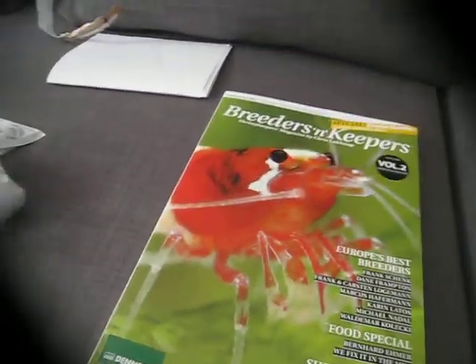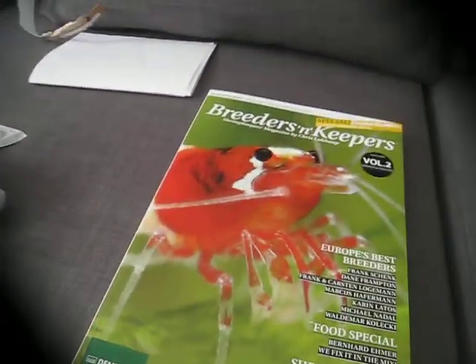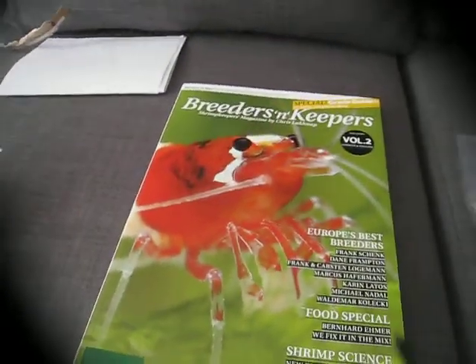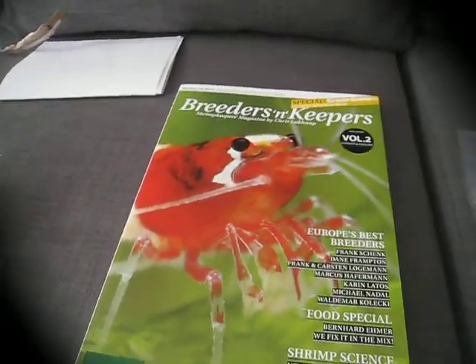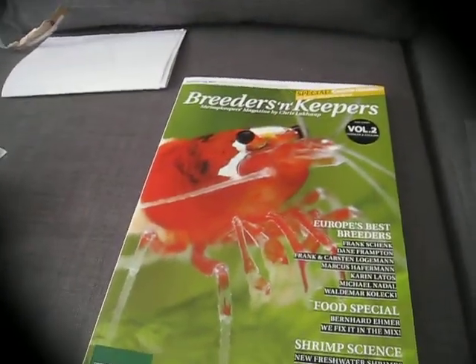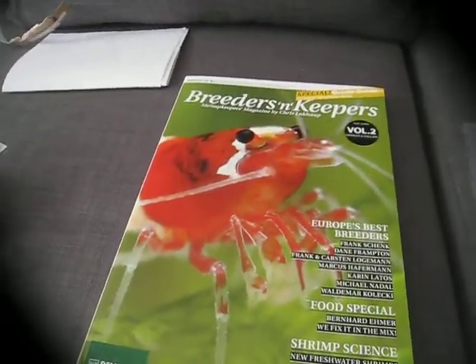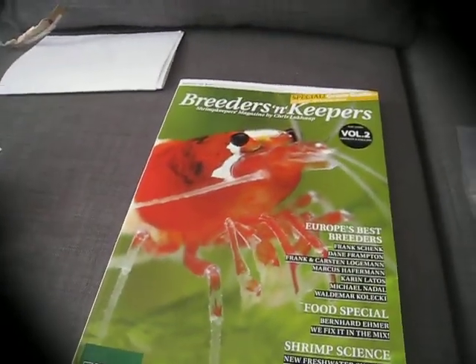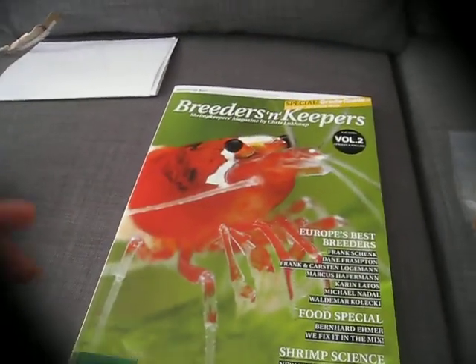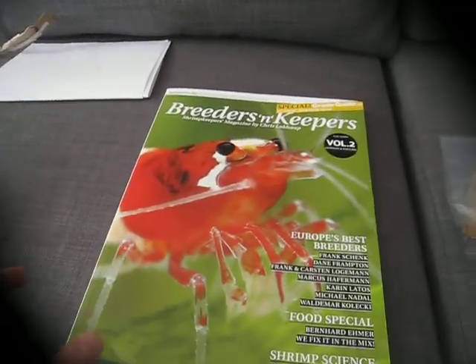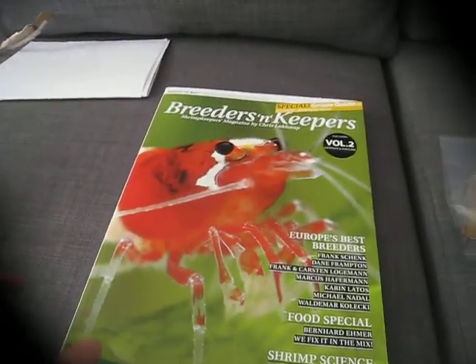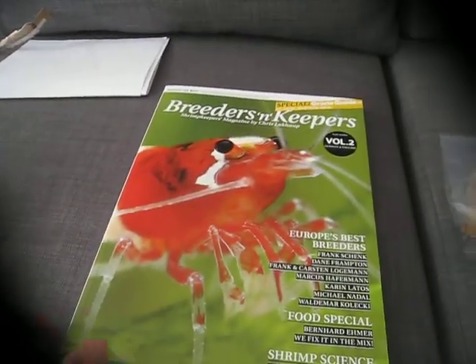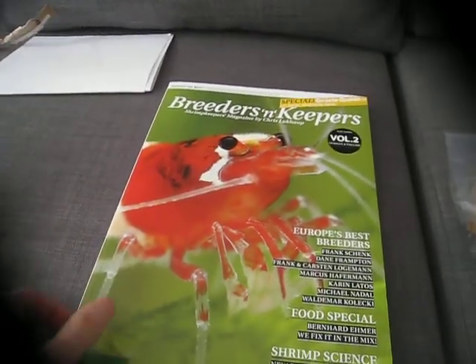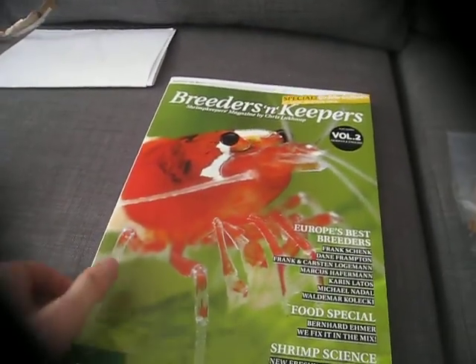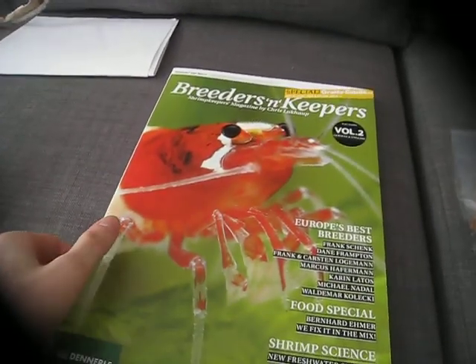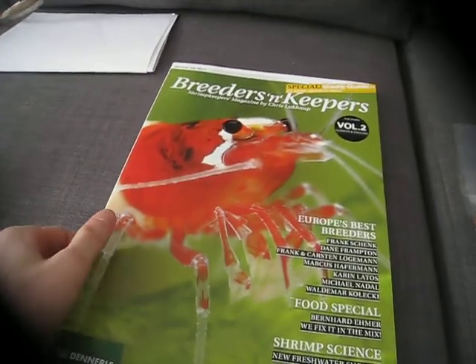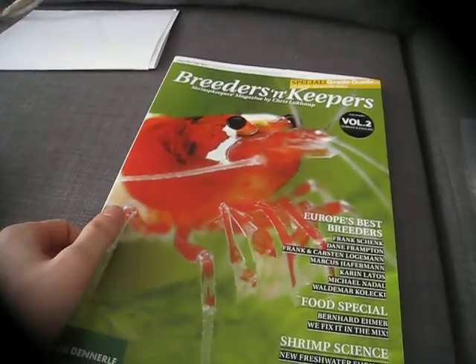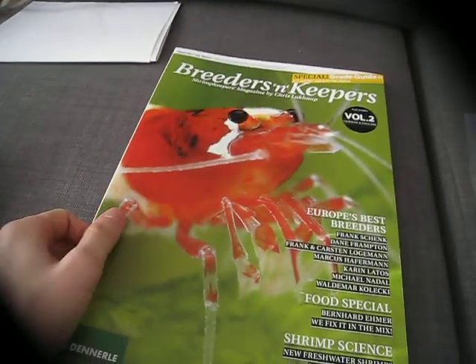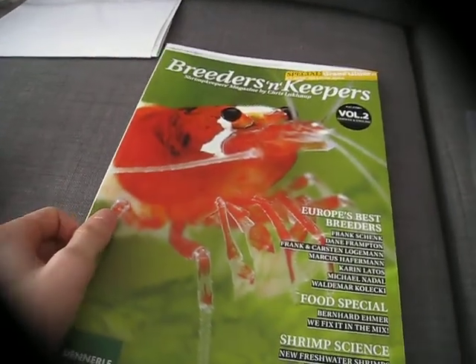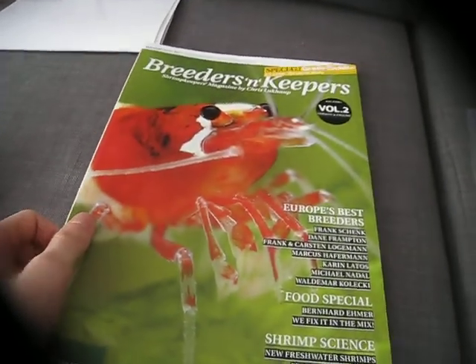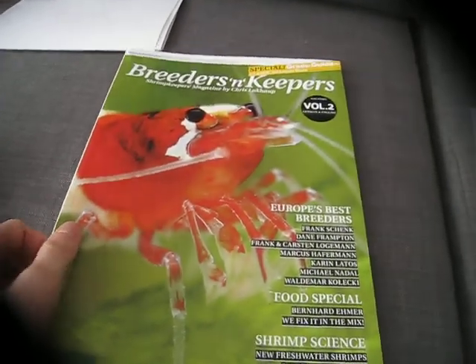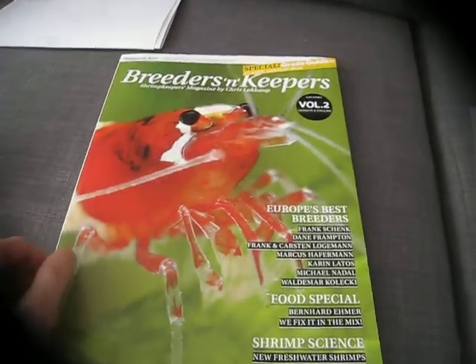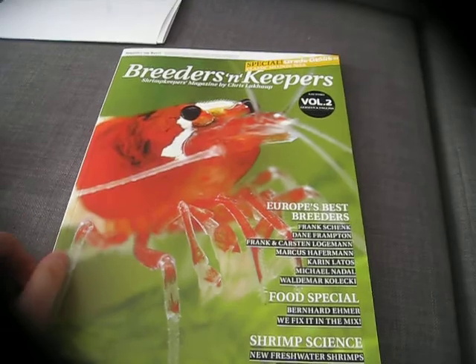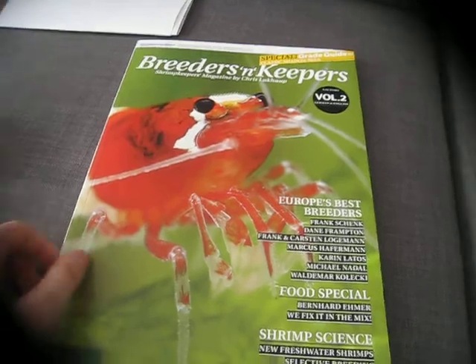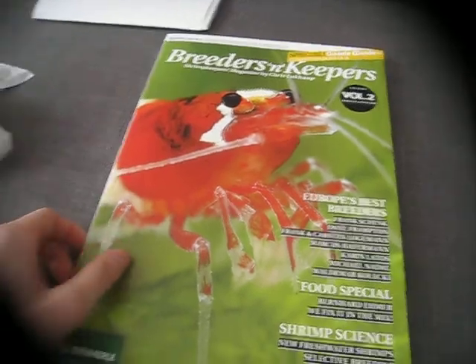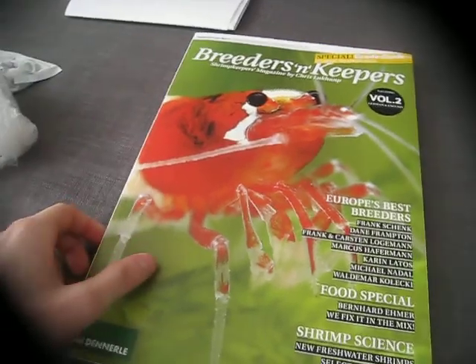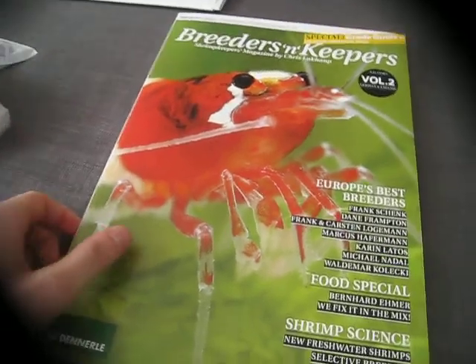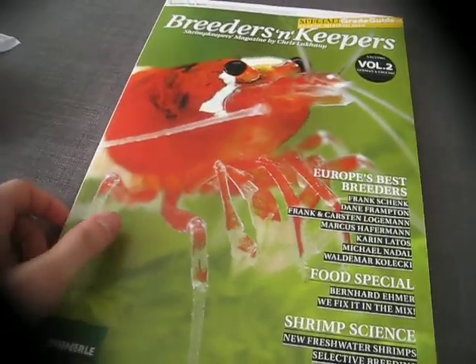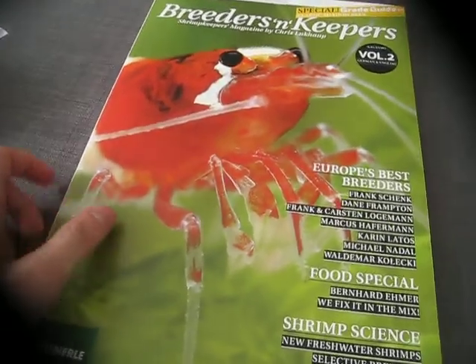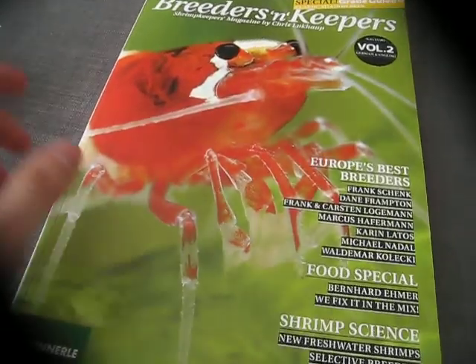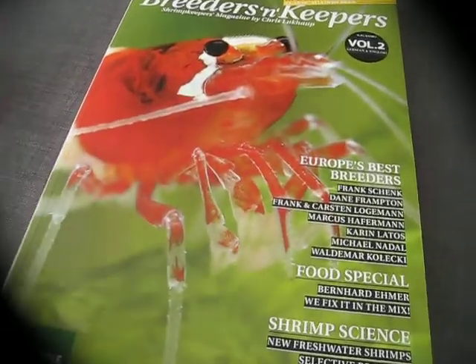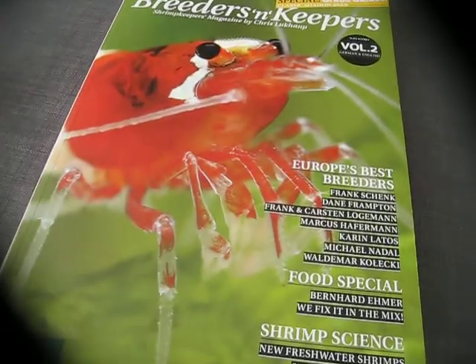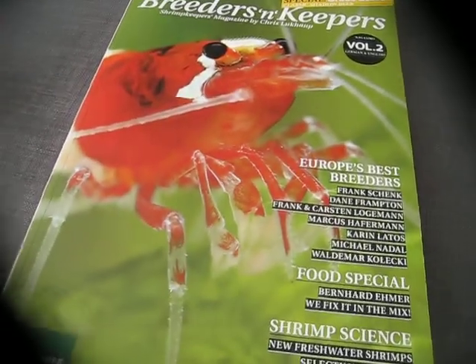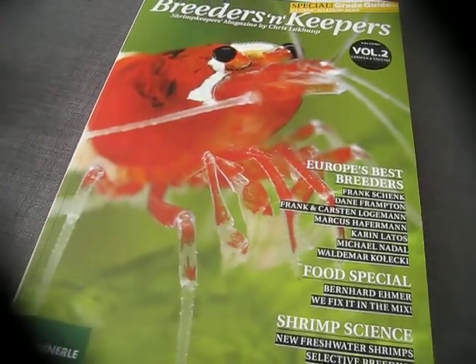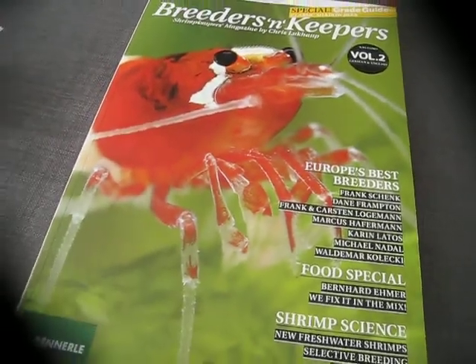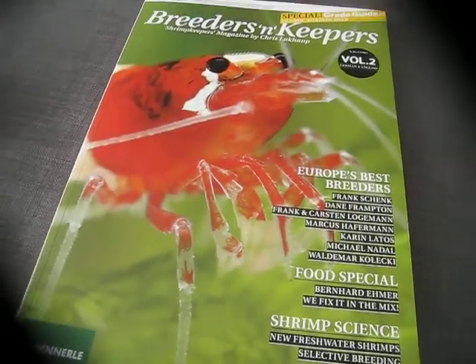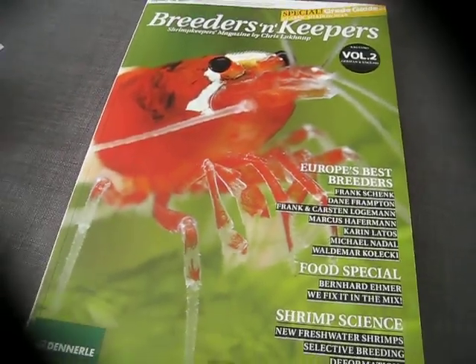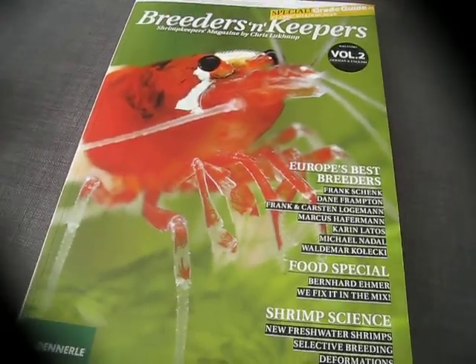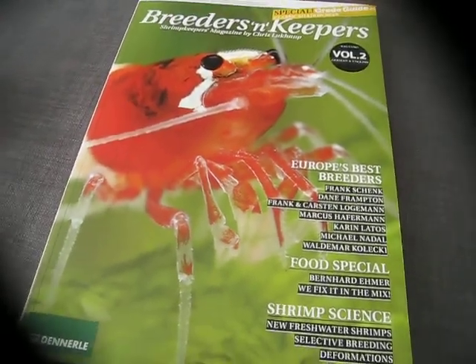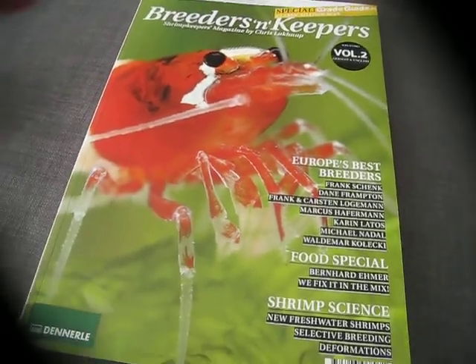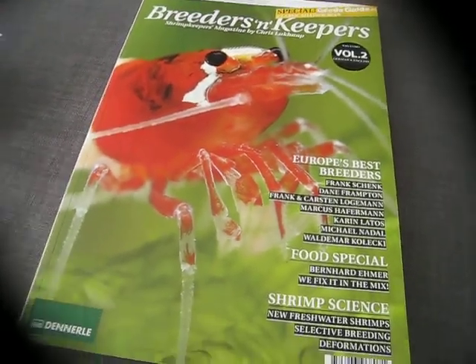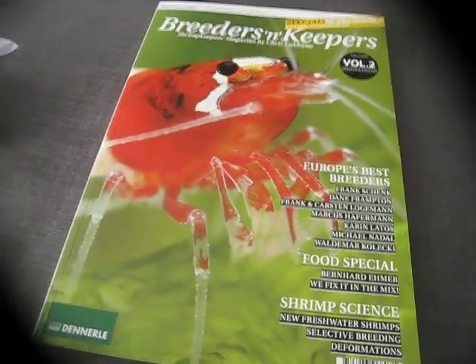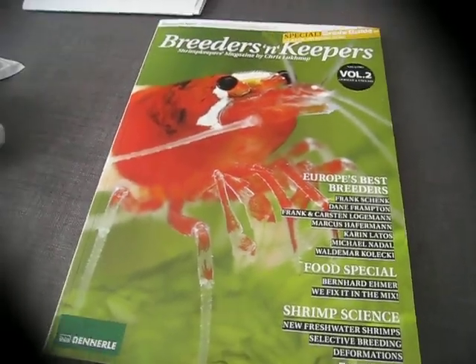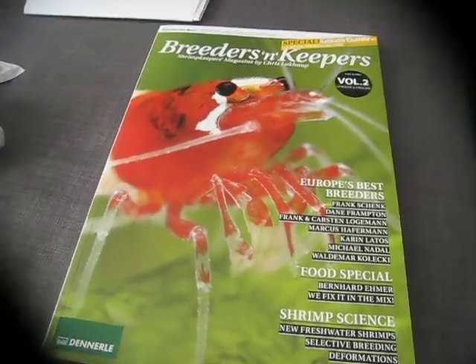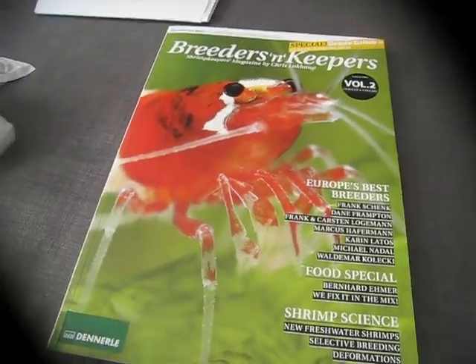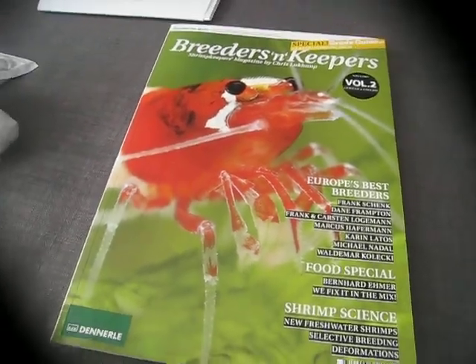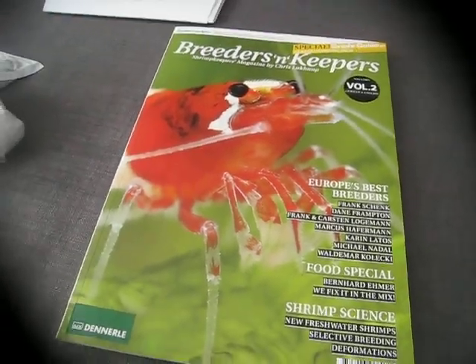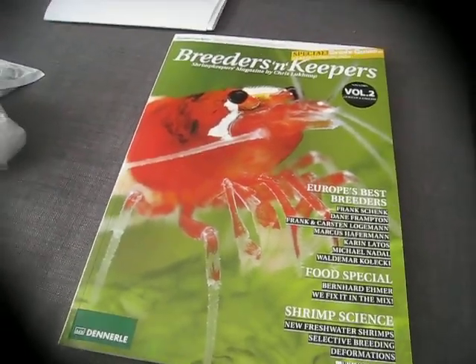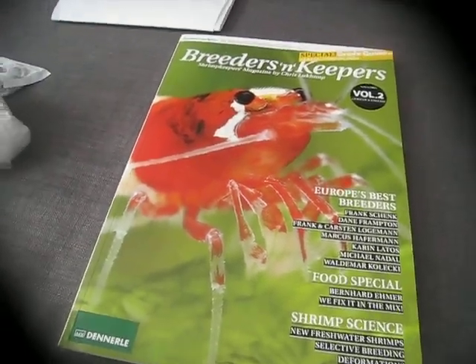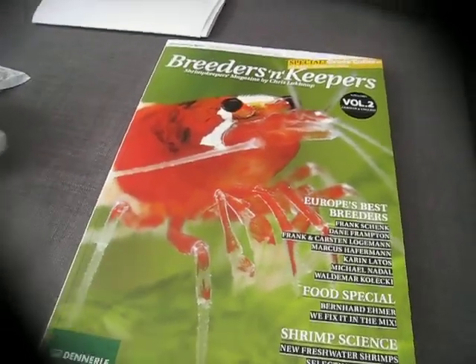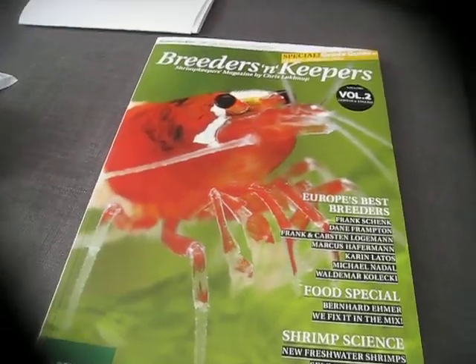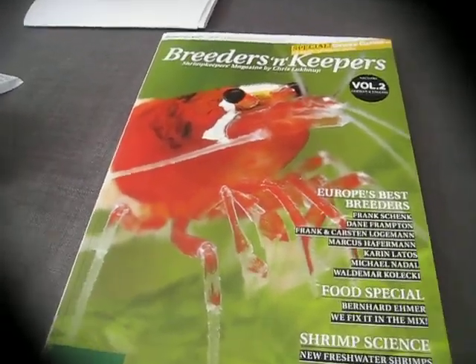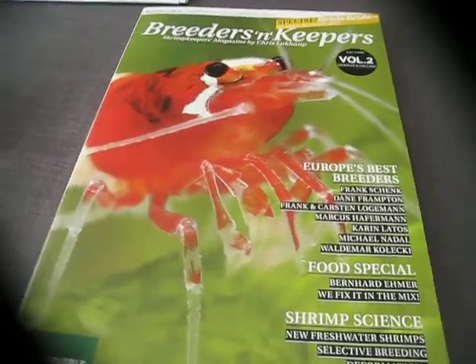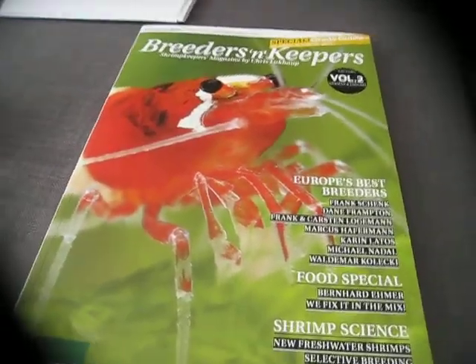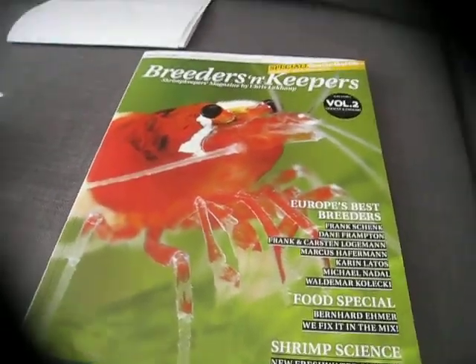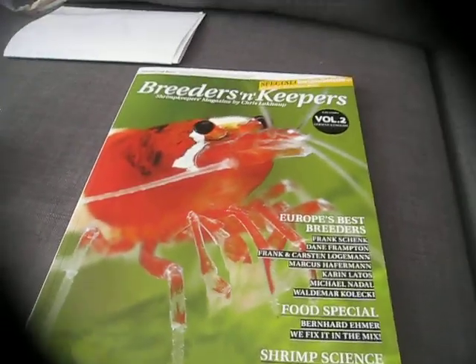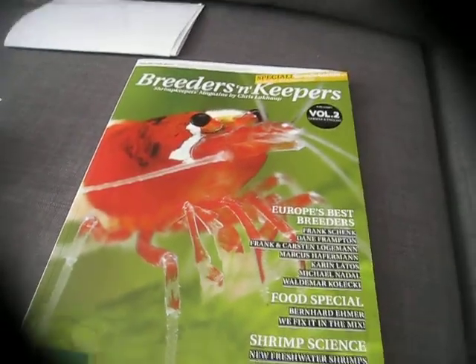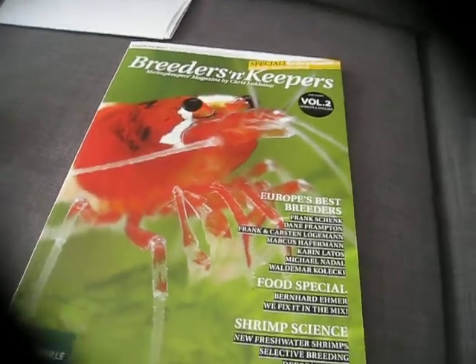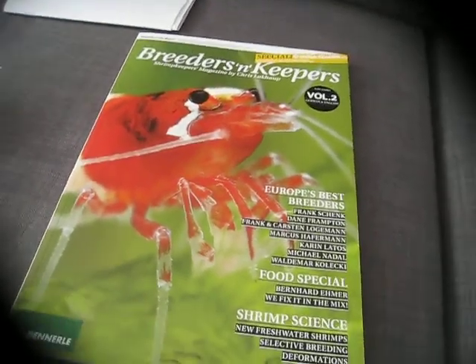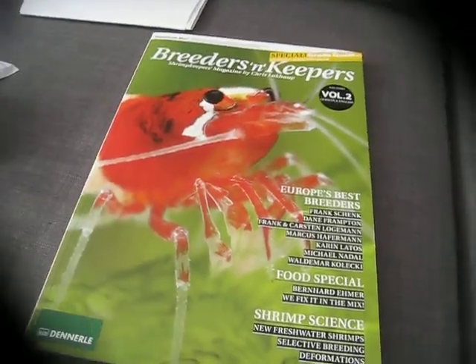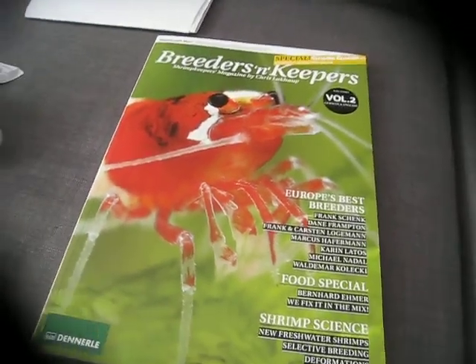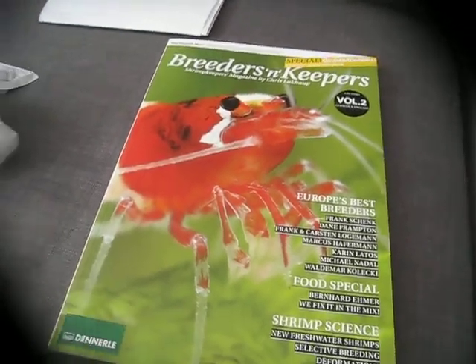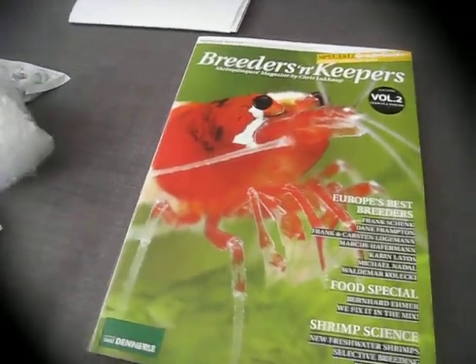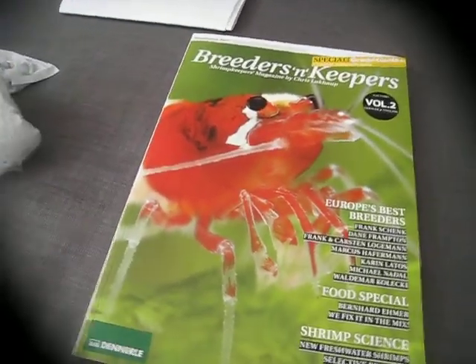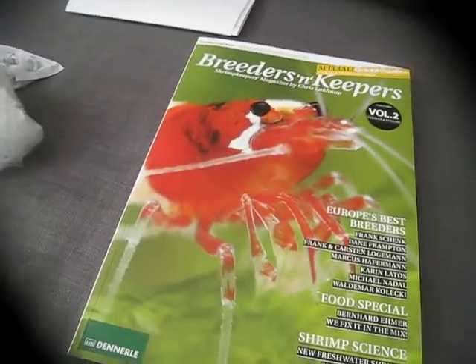I got the new edition of Breeders and Keepers. I love the series, even though I'm not breeding any special shrimp, but it's nice to read.